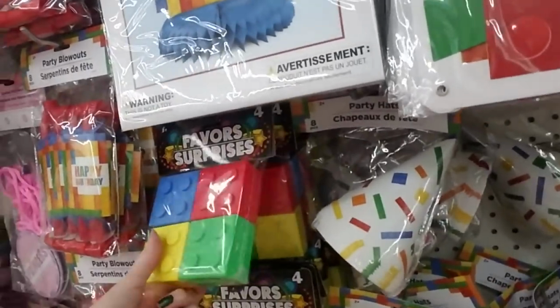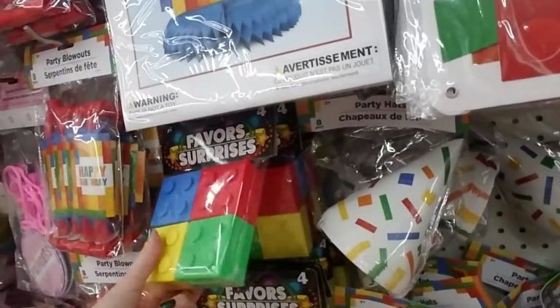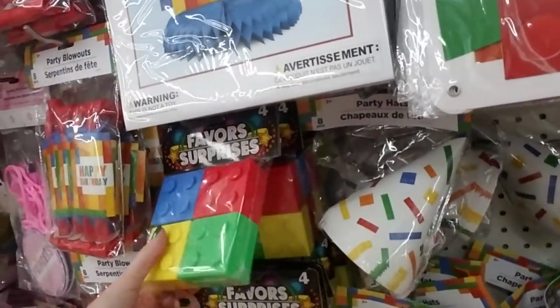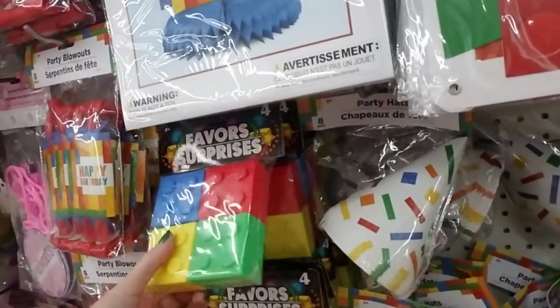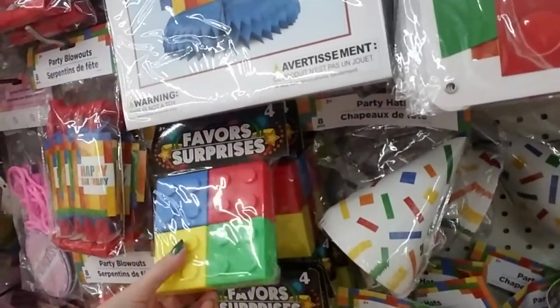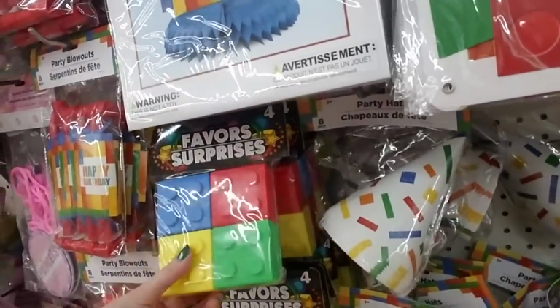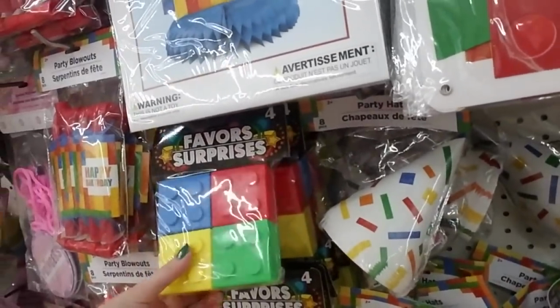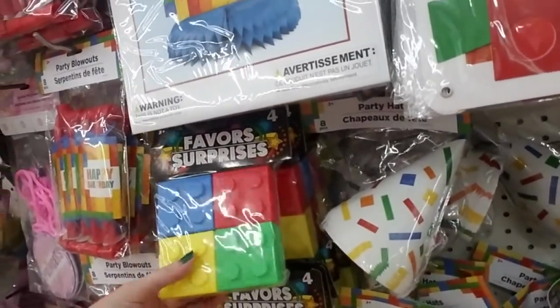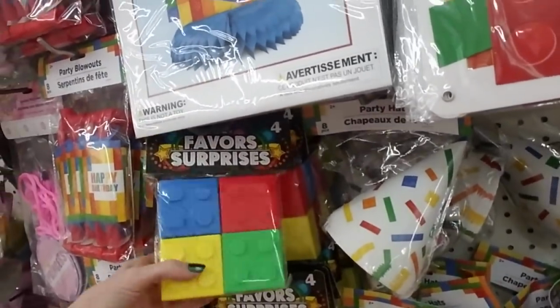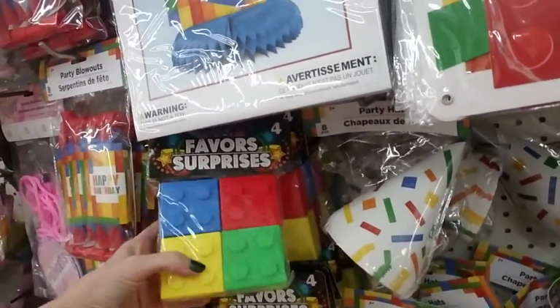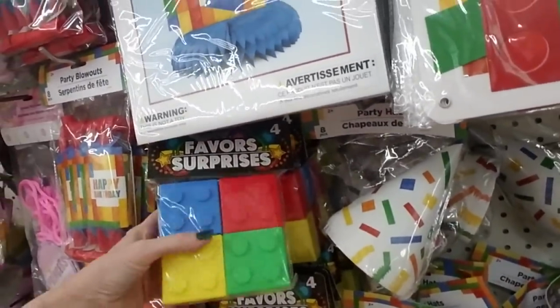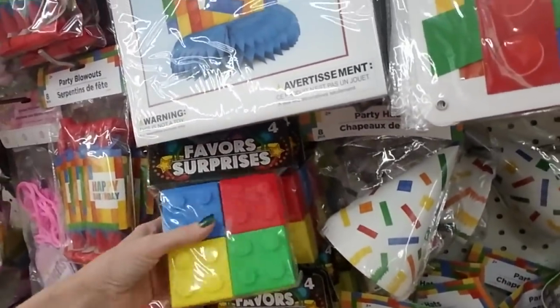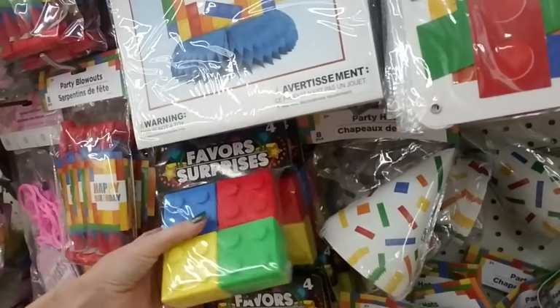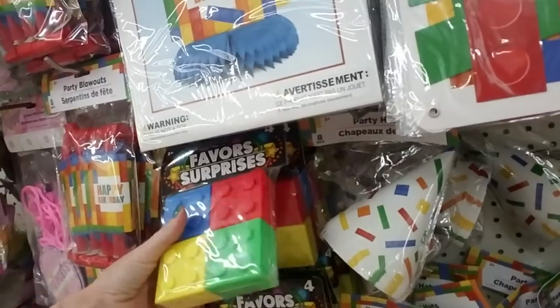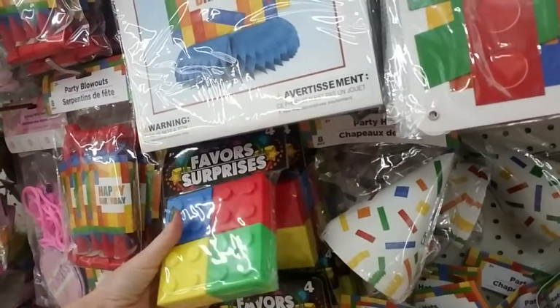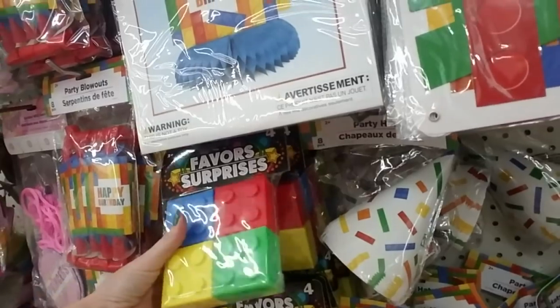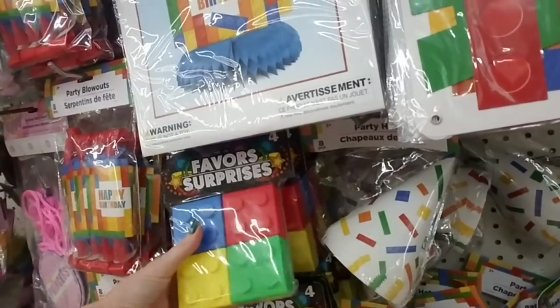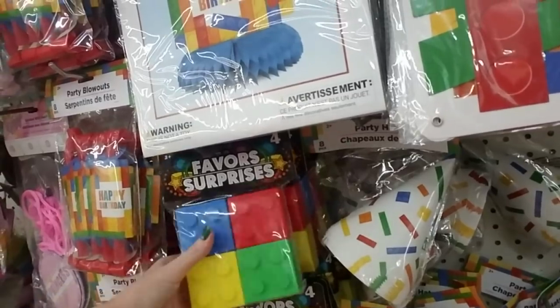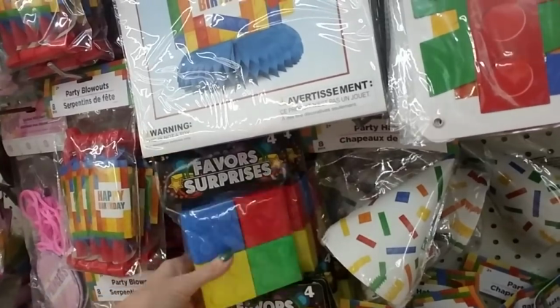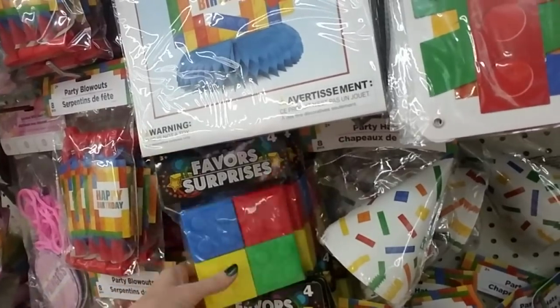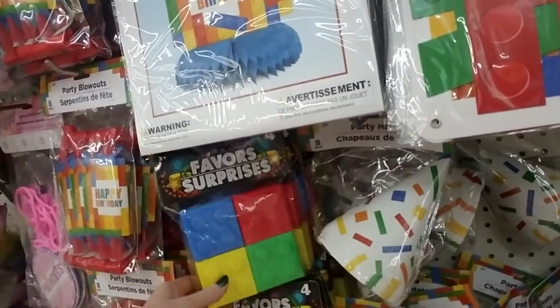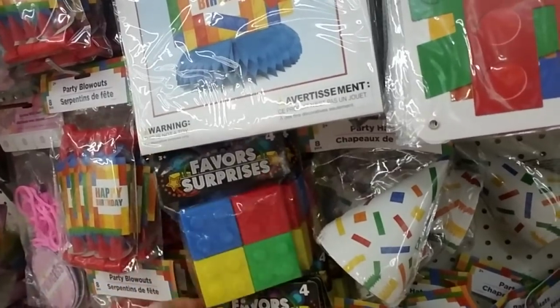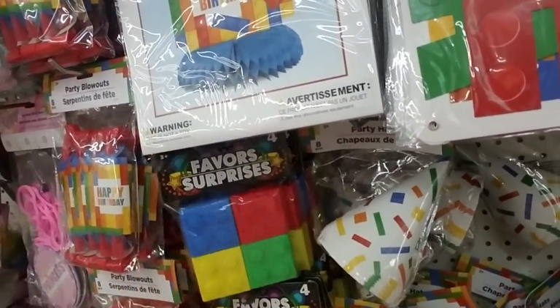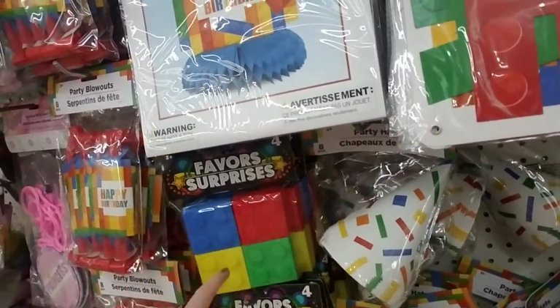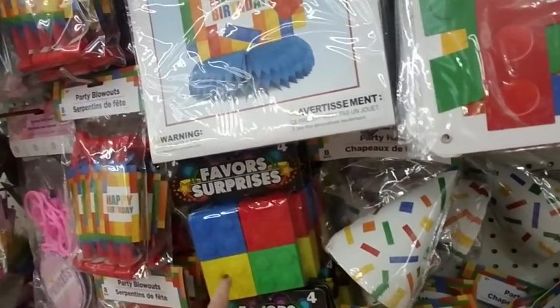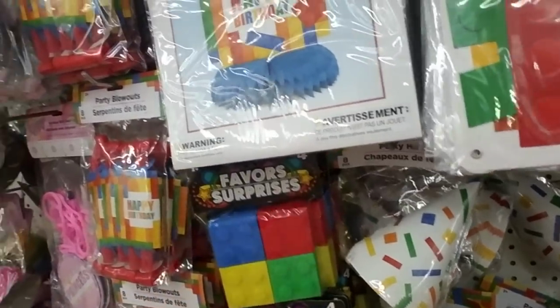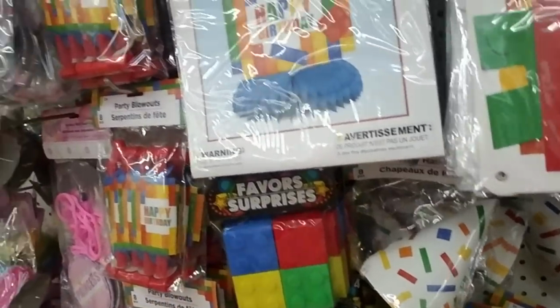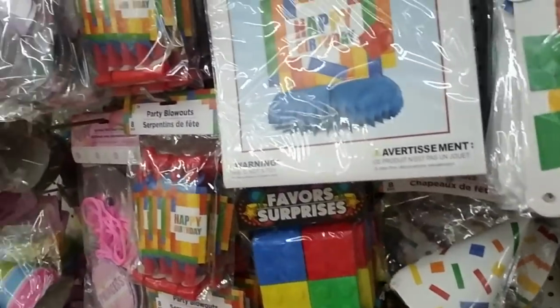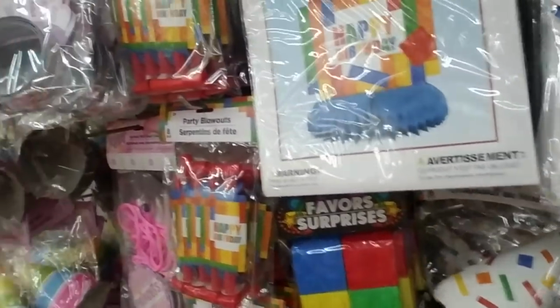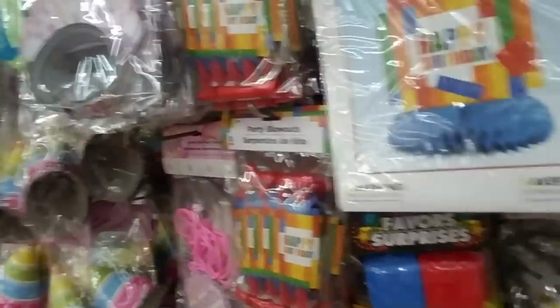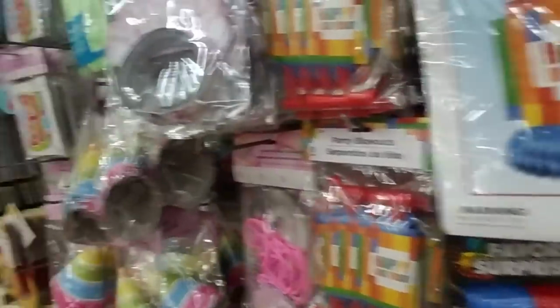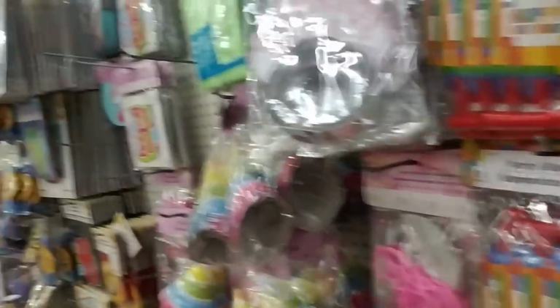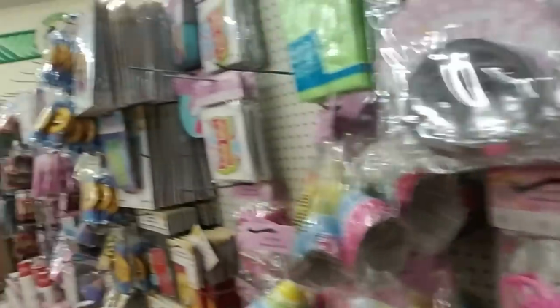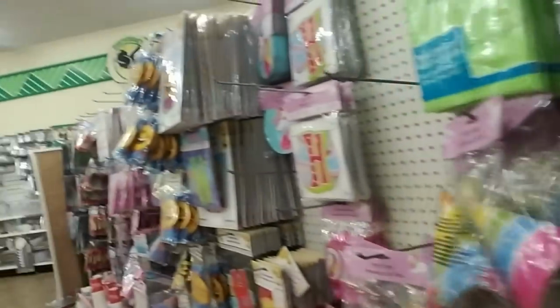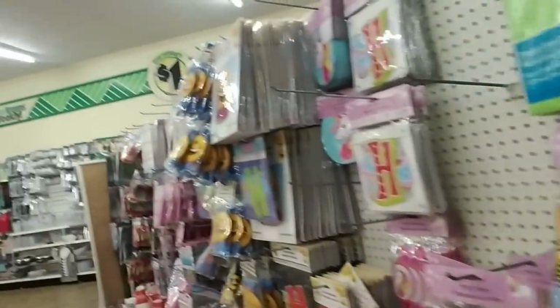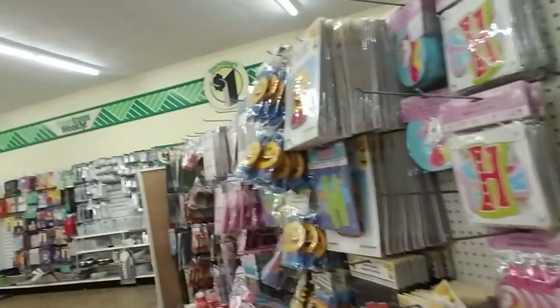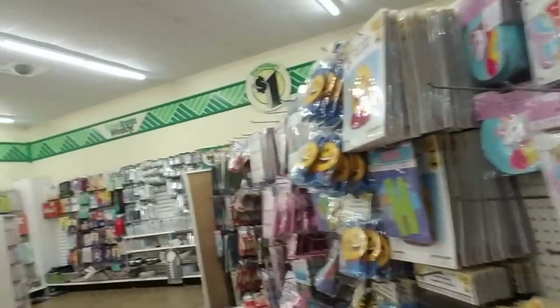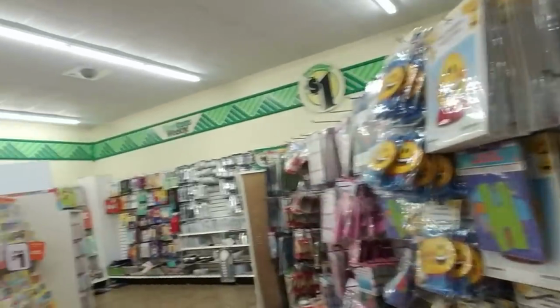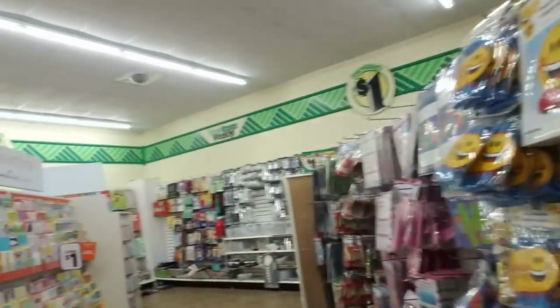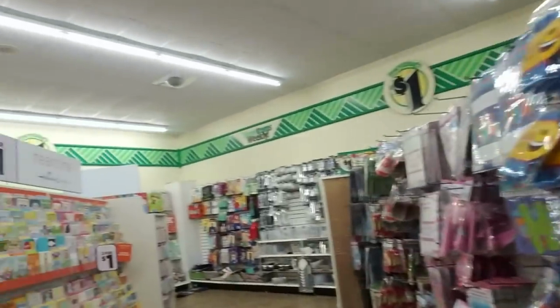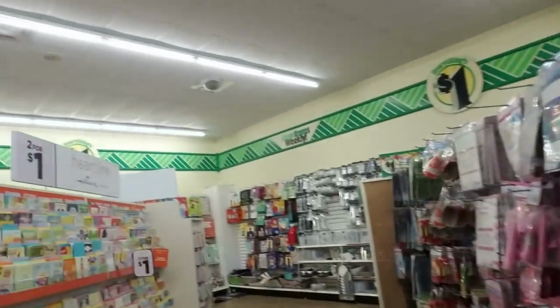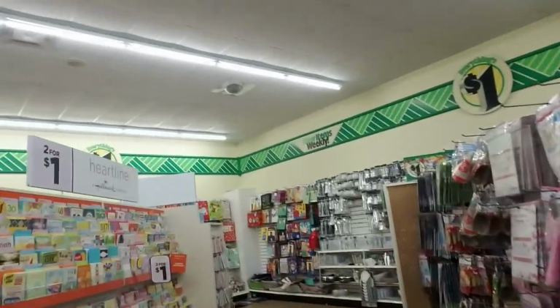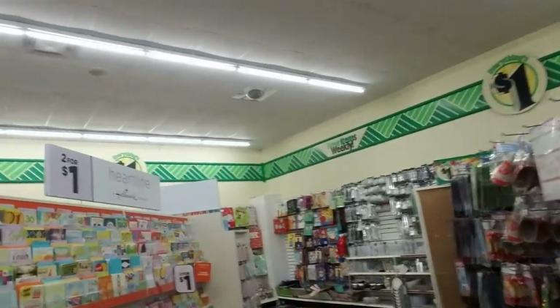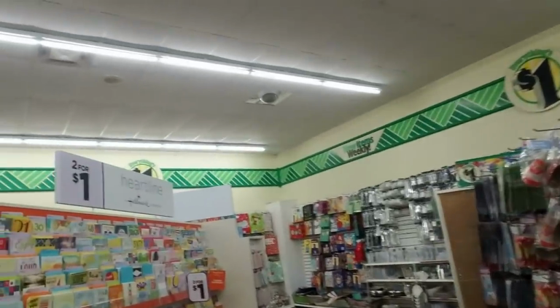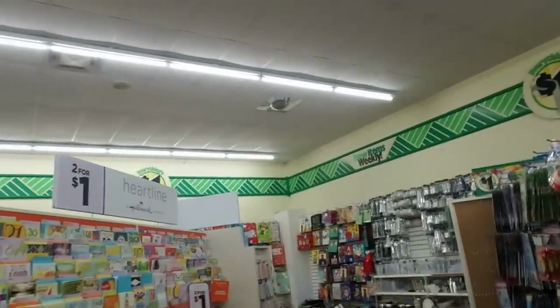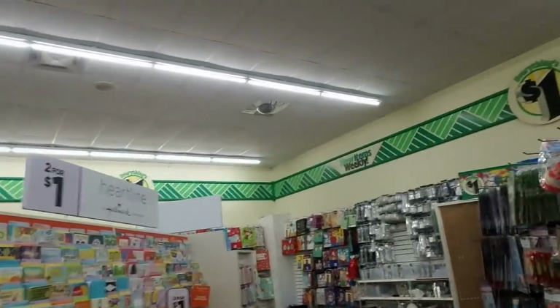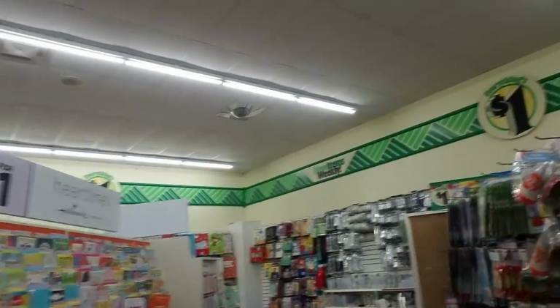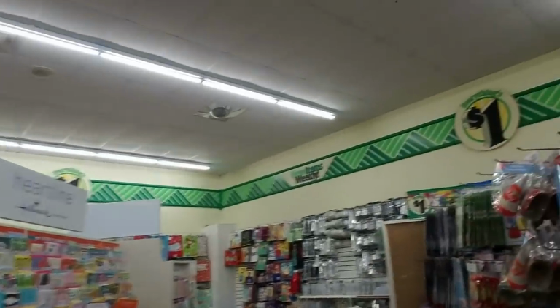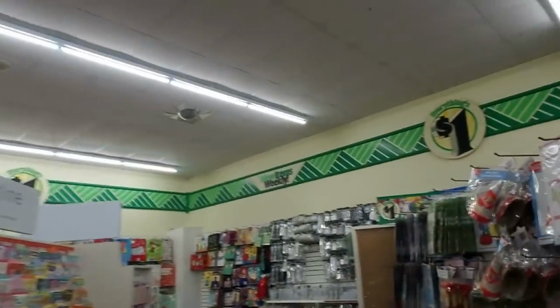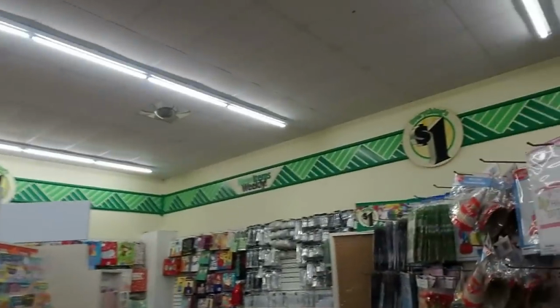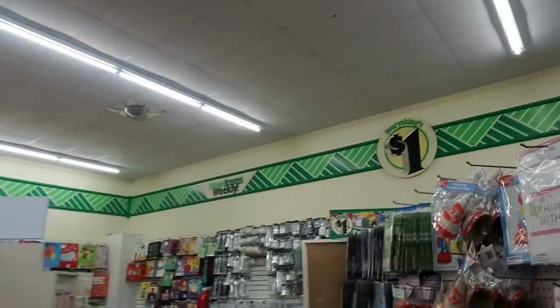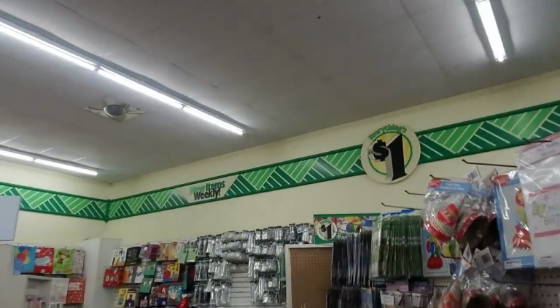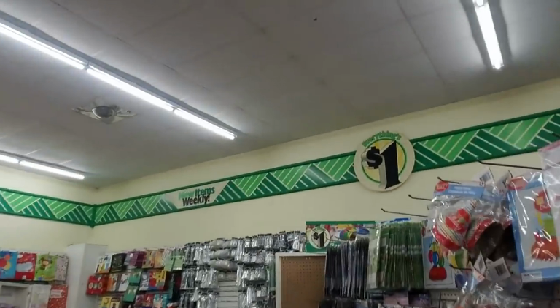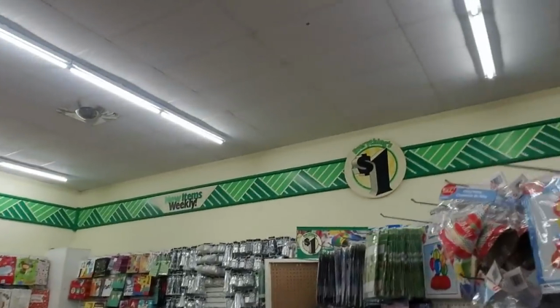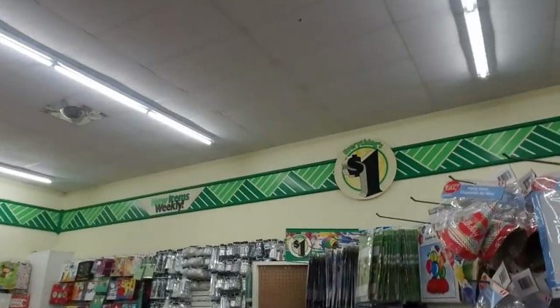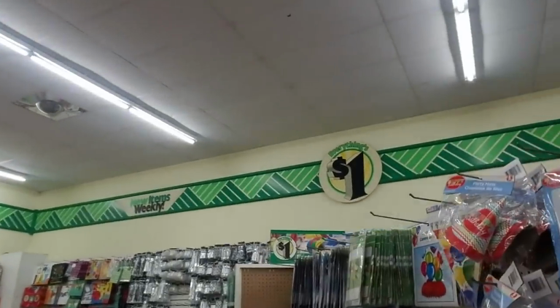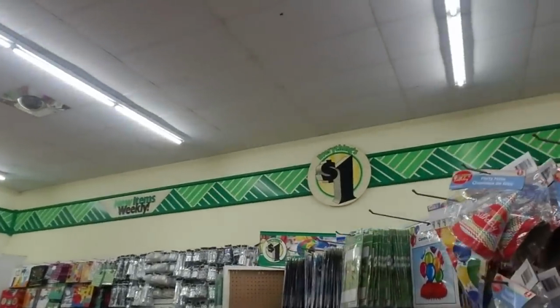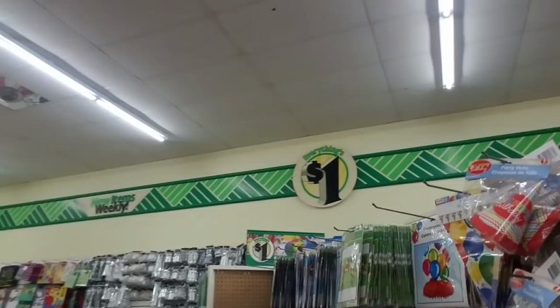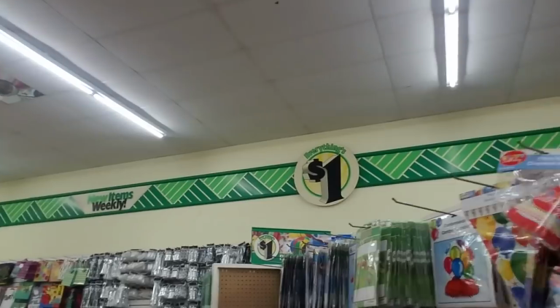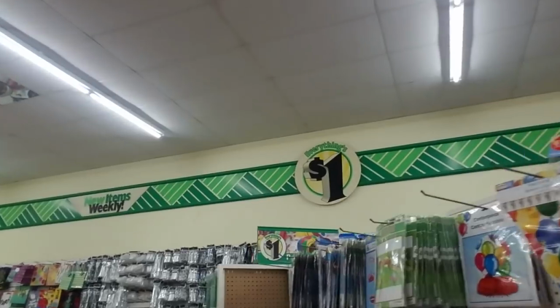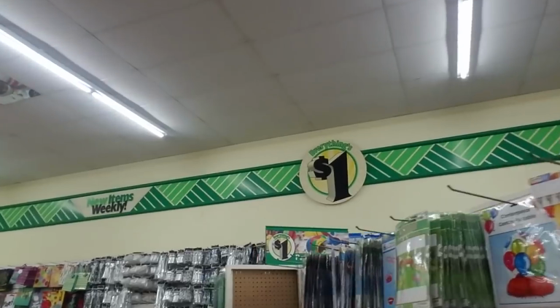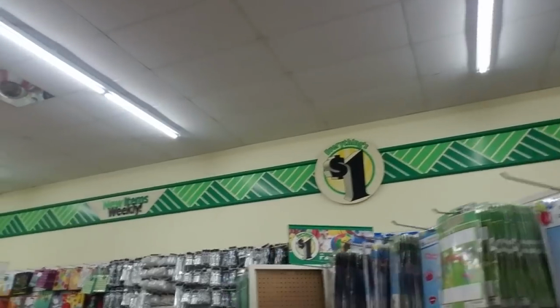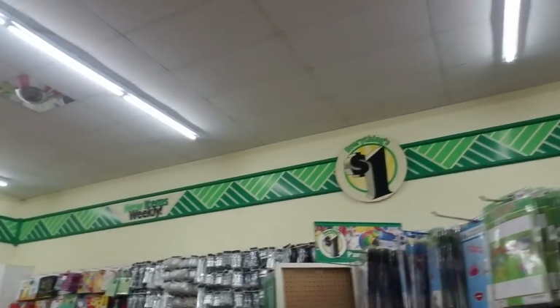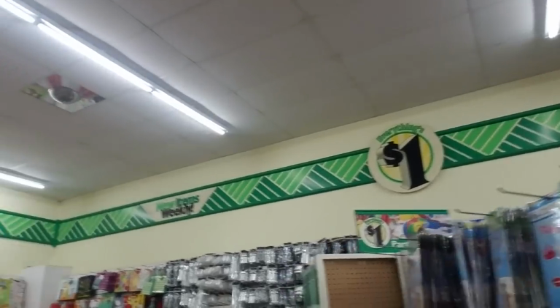Where was this stuff when my kids were still having birthday parties? Mine have kind of grown out of the whole birthday party thing.